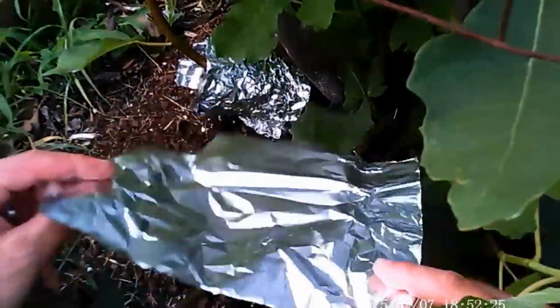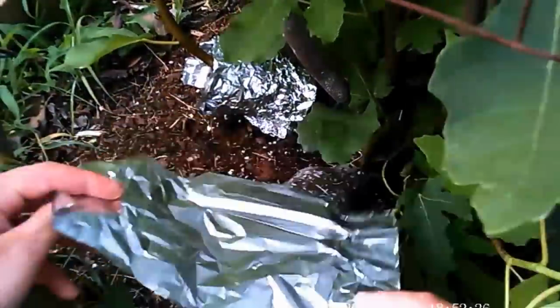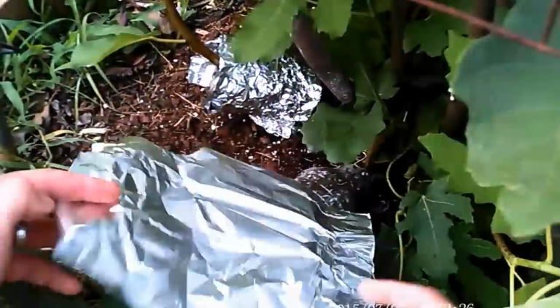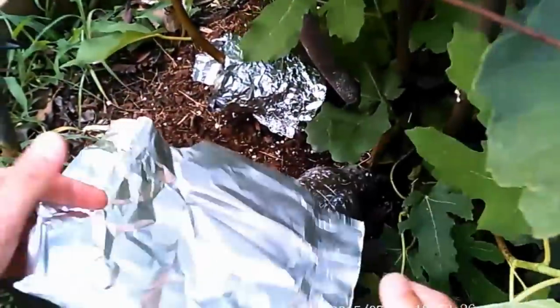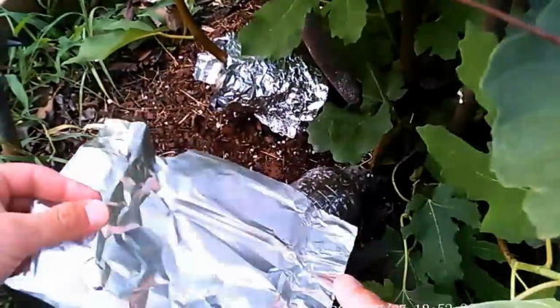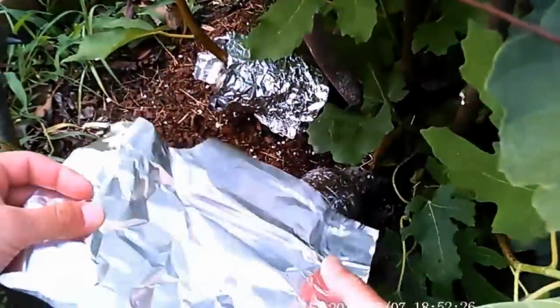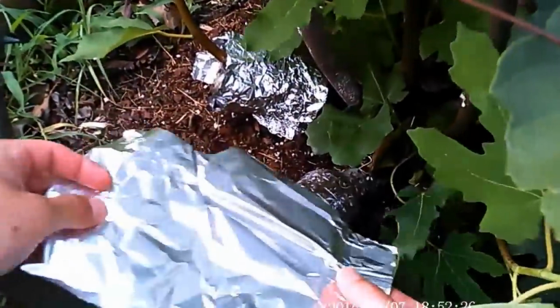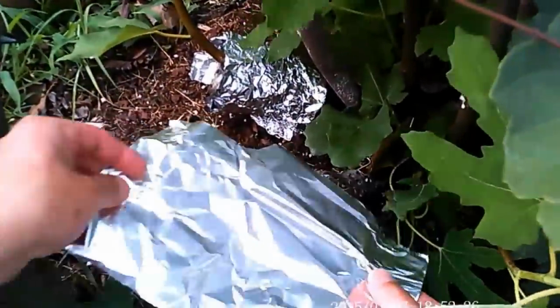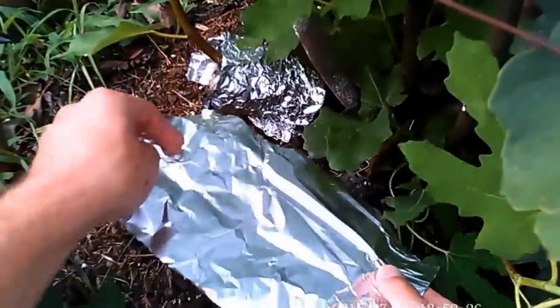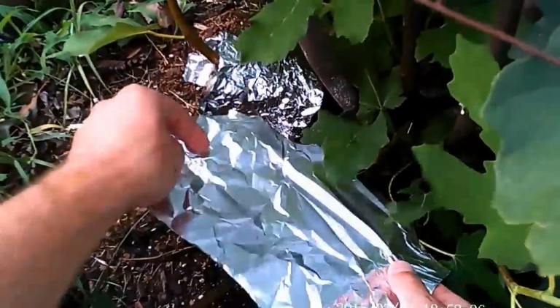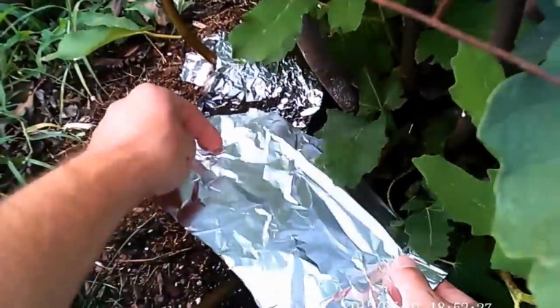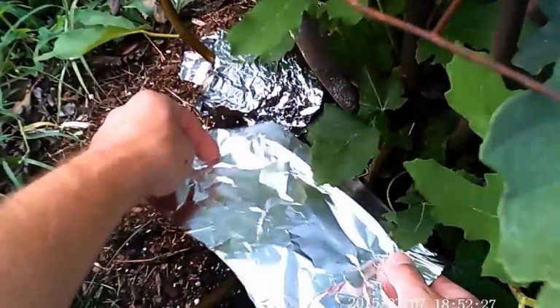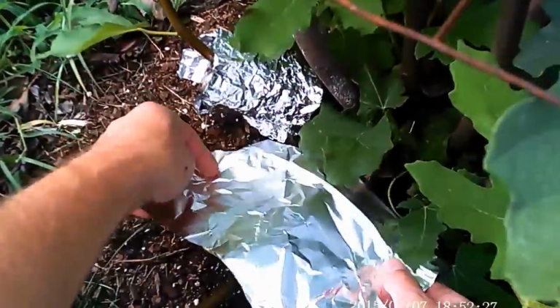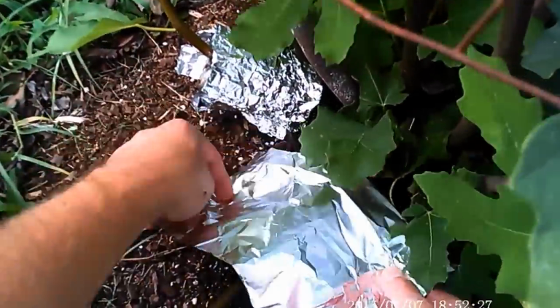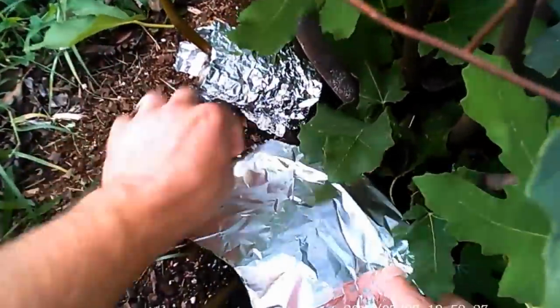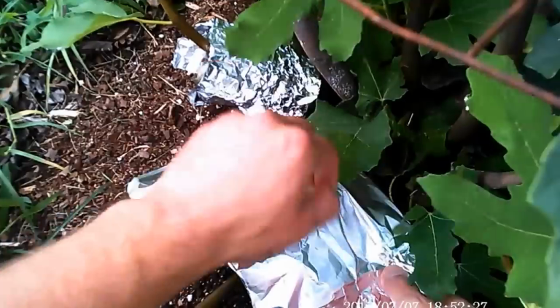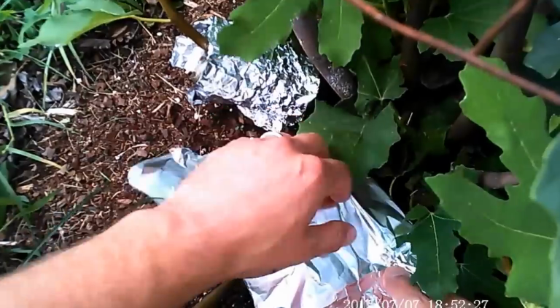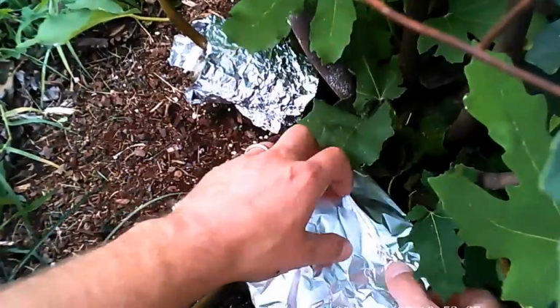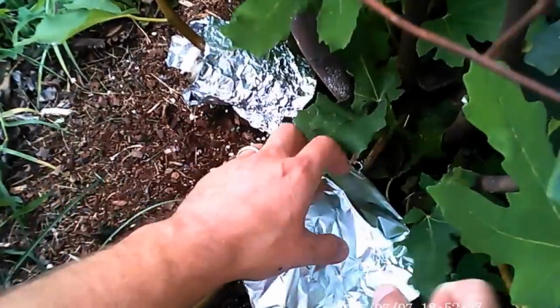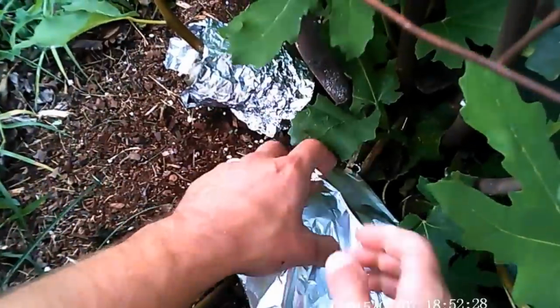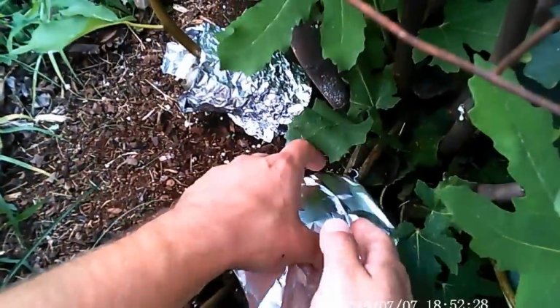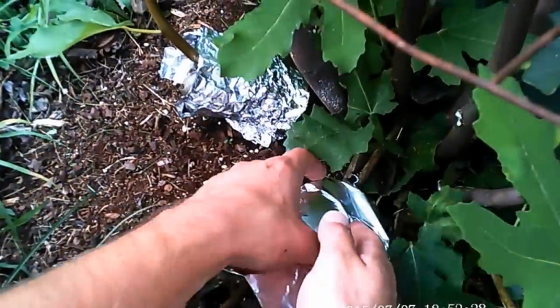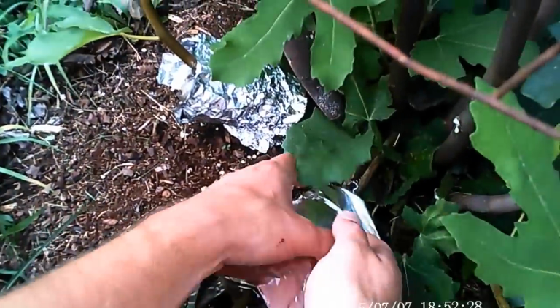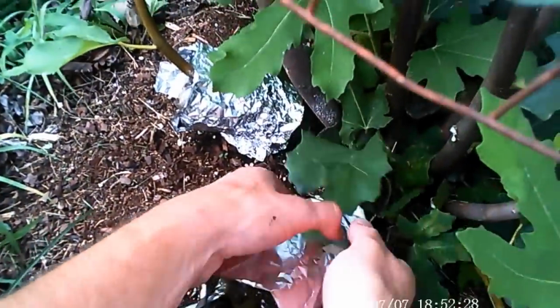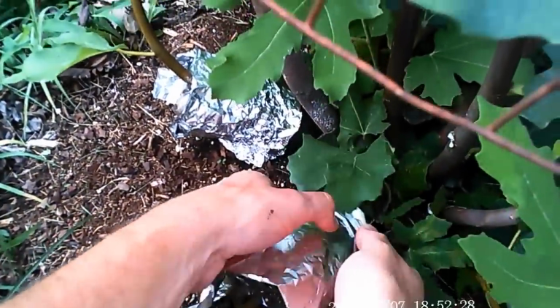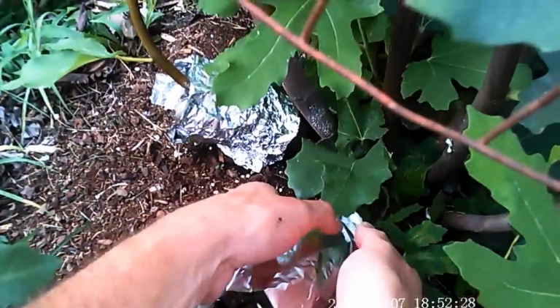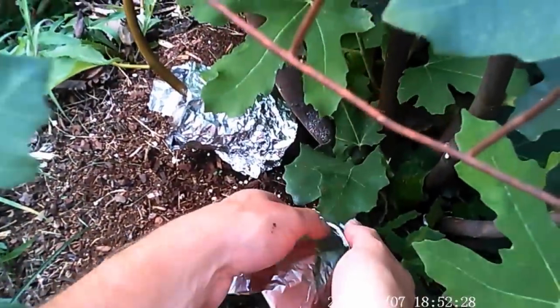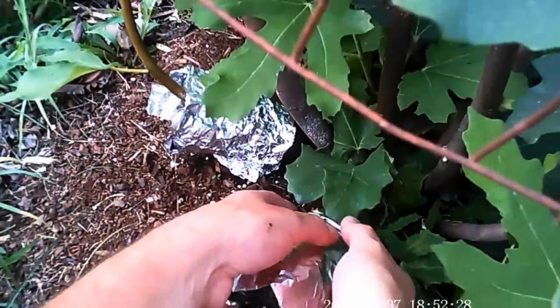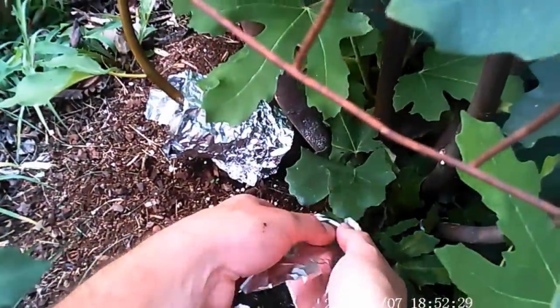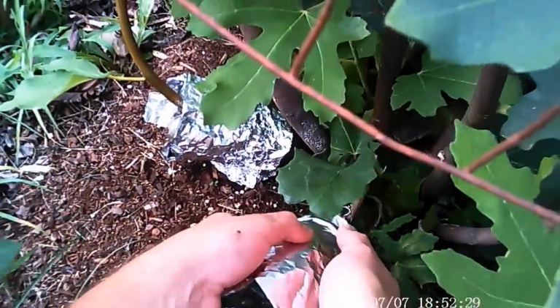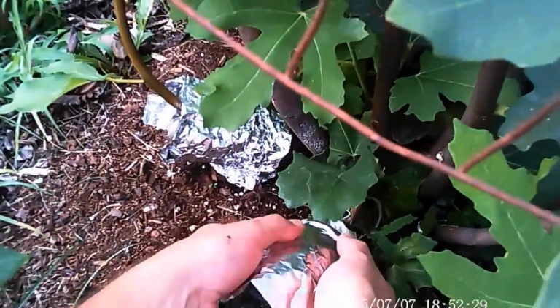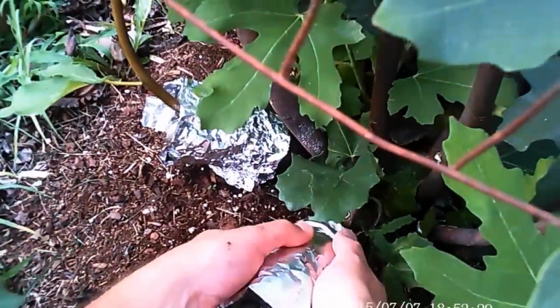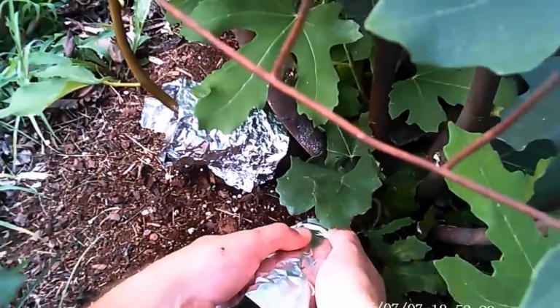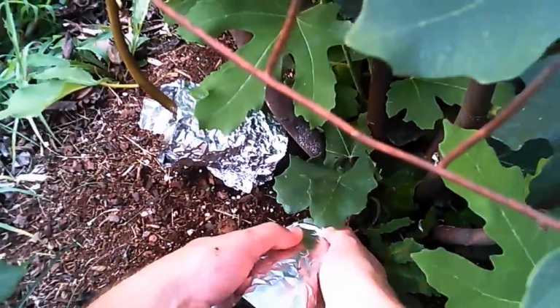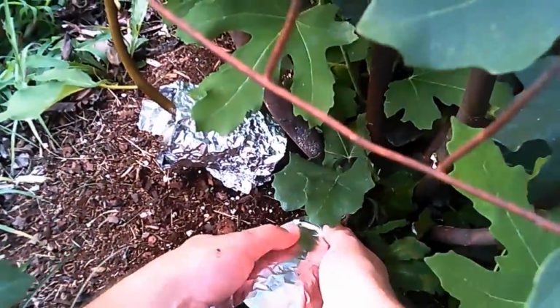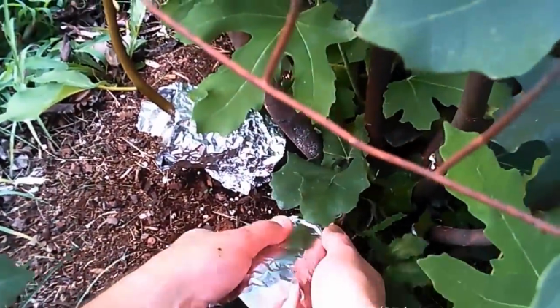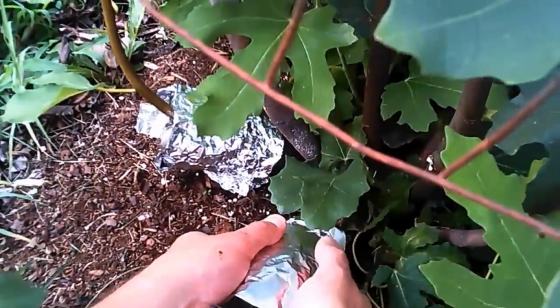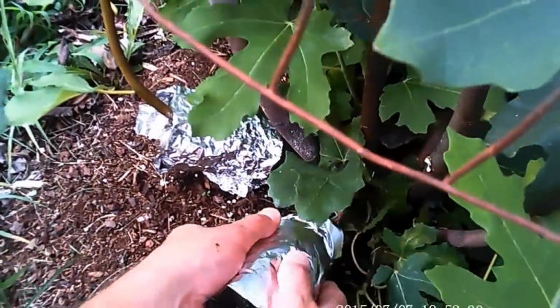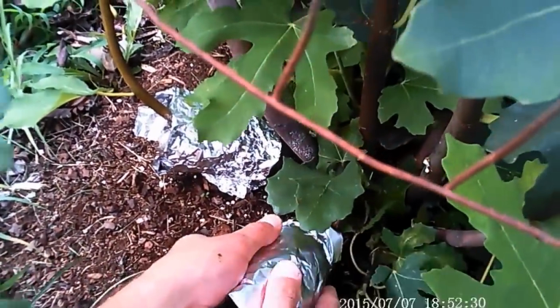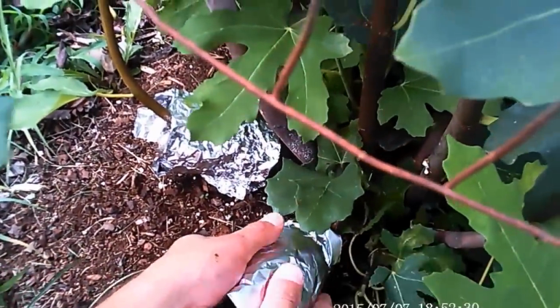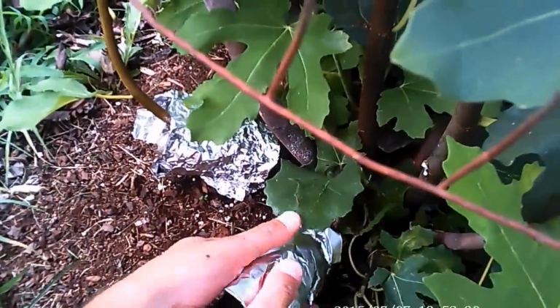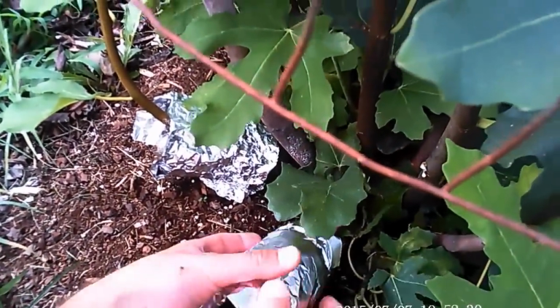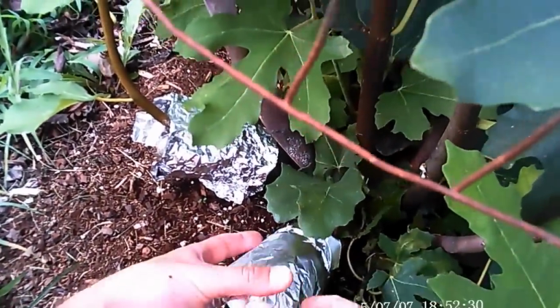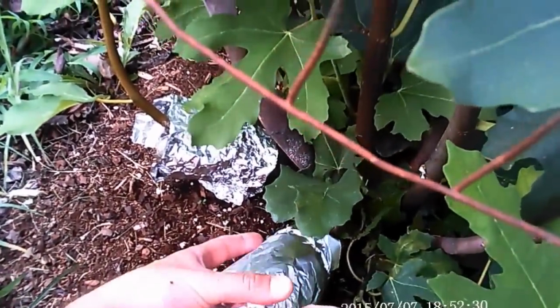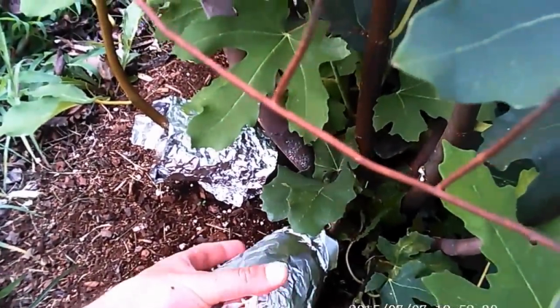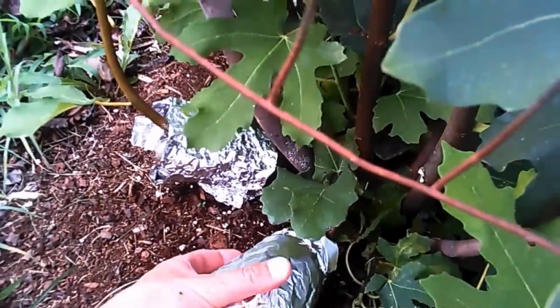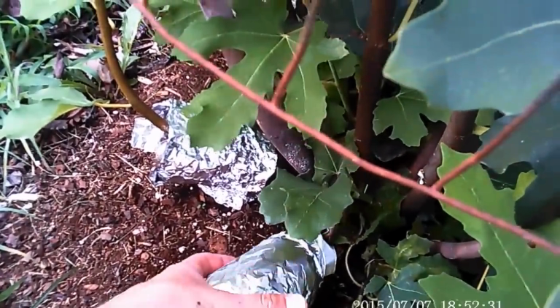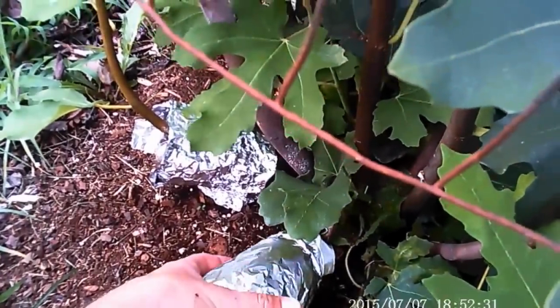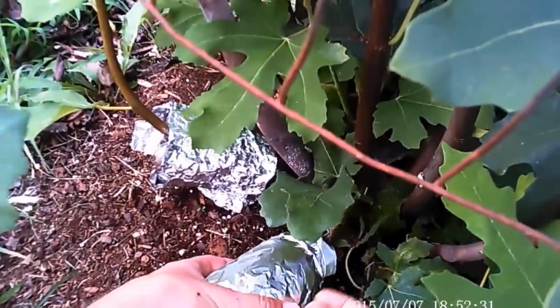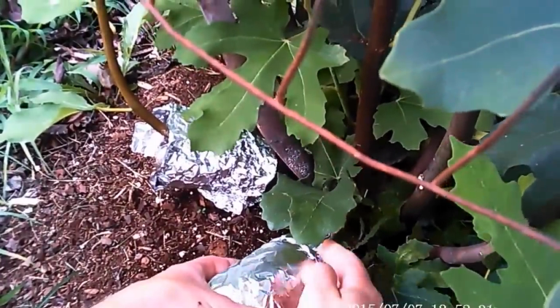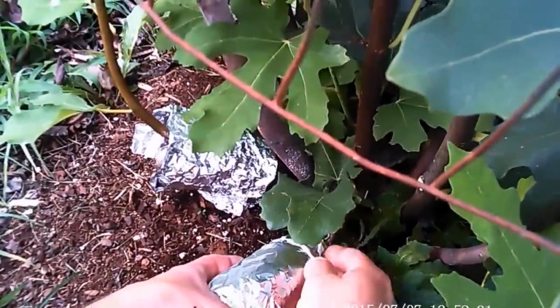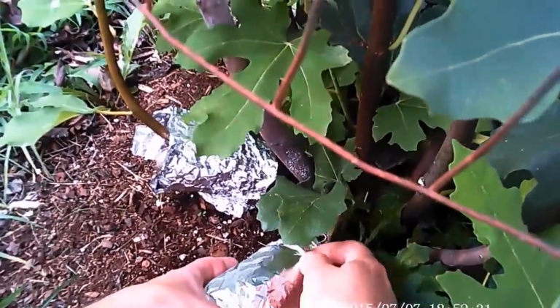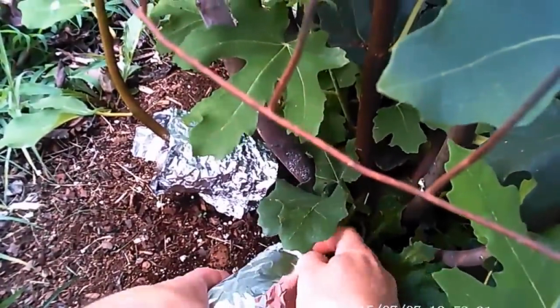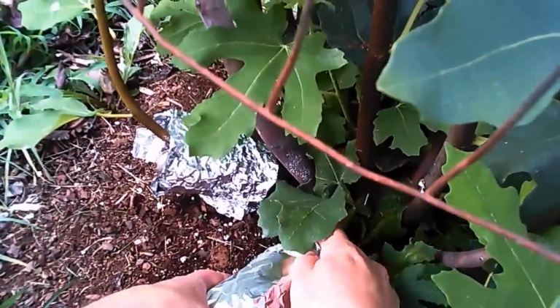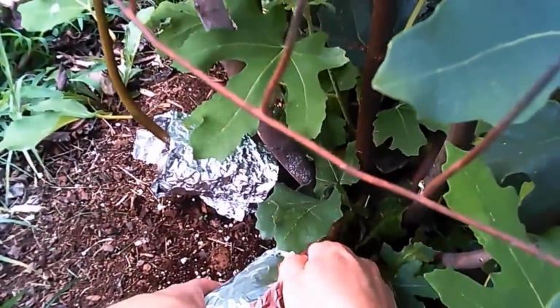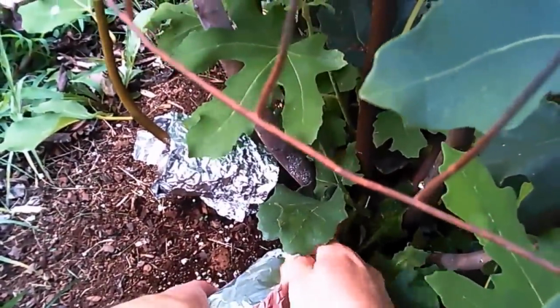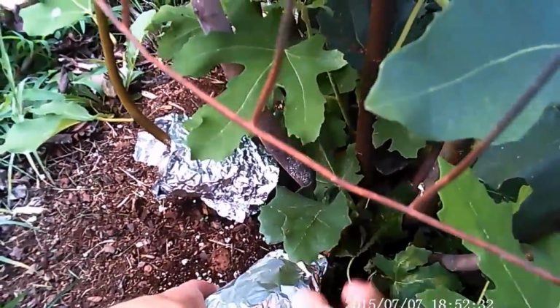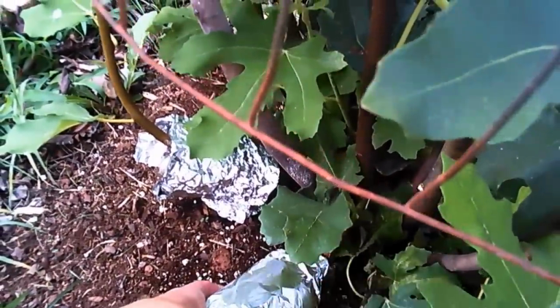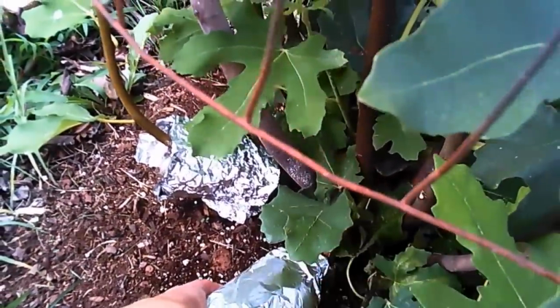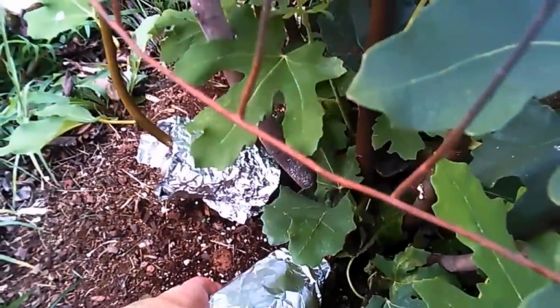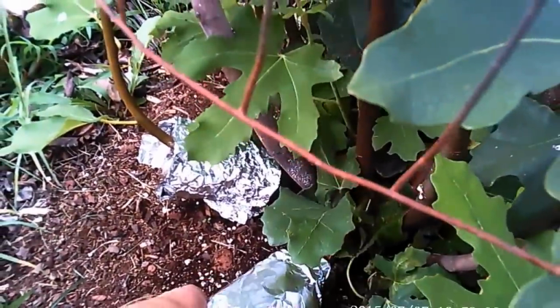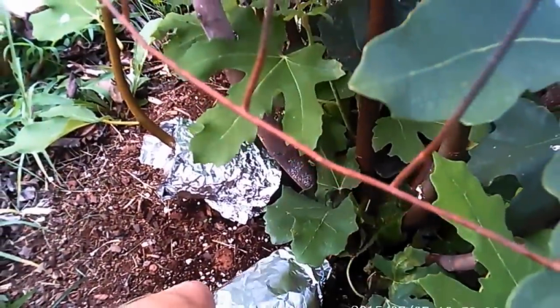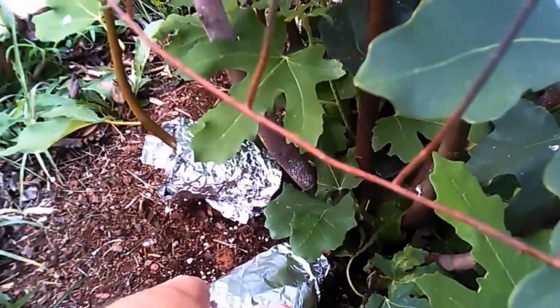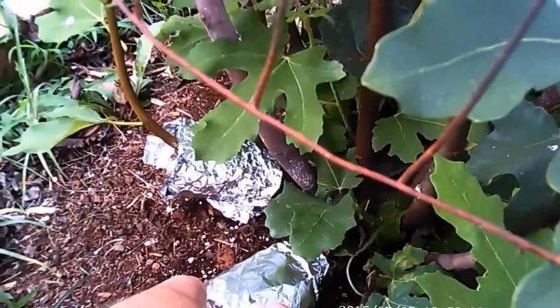Finally, I take a piece of aluminum foil and wrap it around to reflect the sun away from it — and that's it, it's all done.